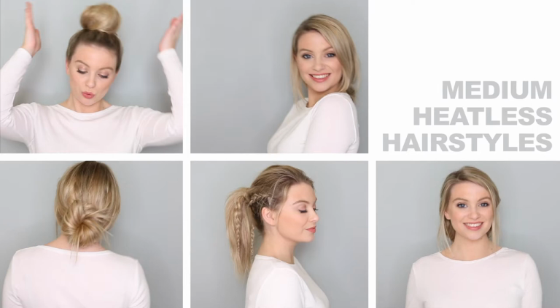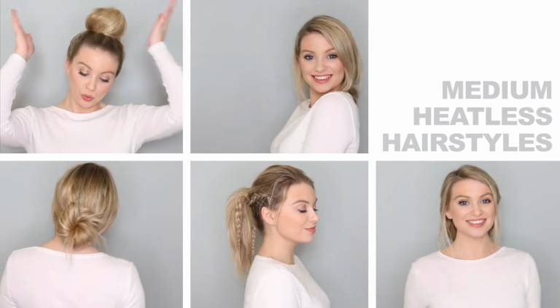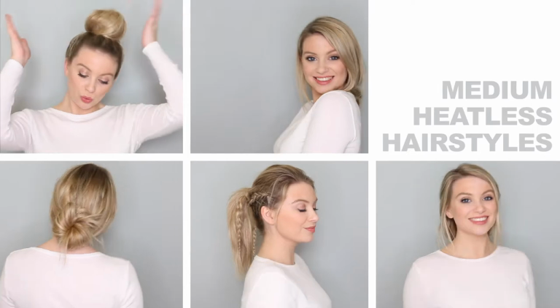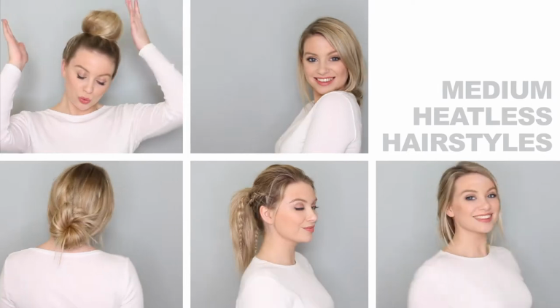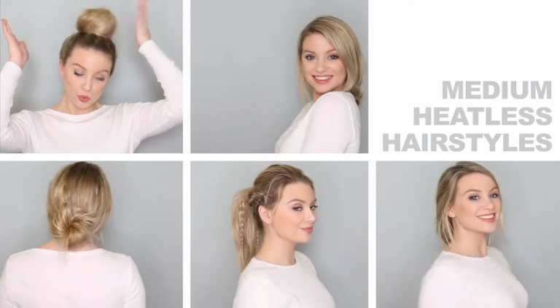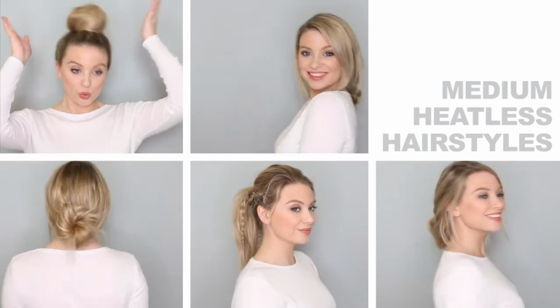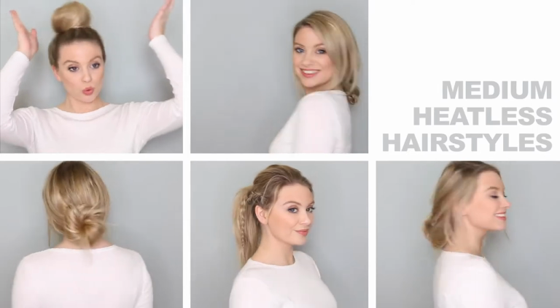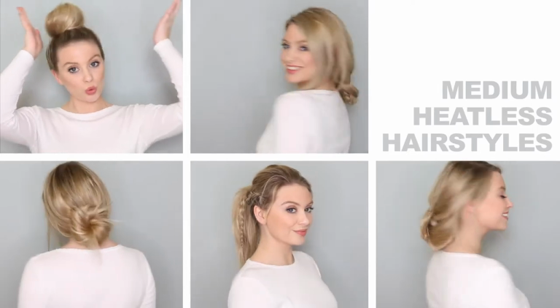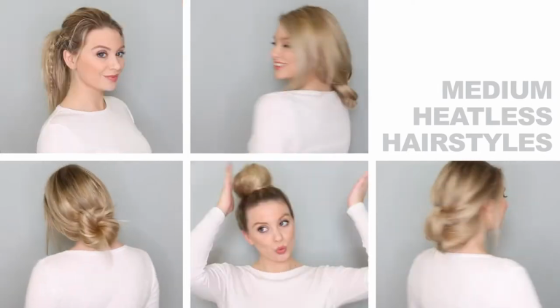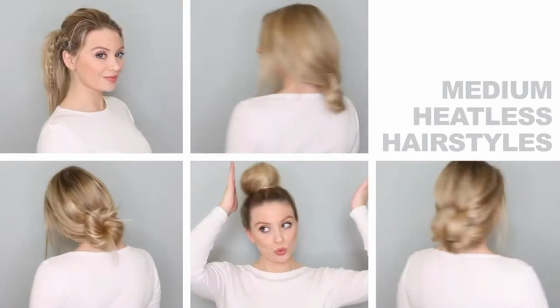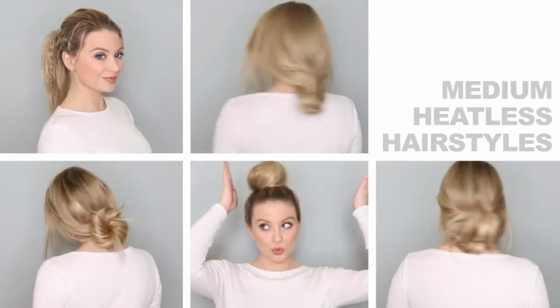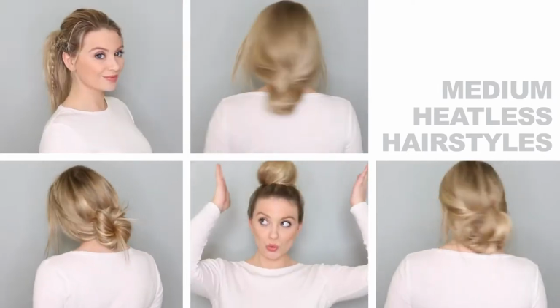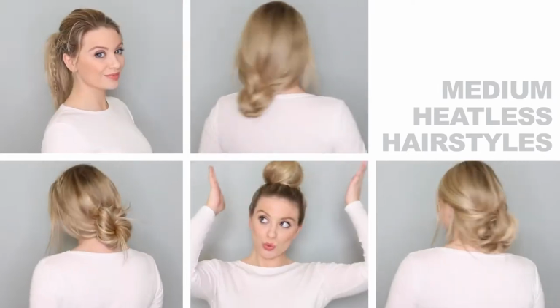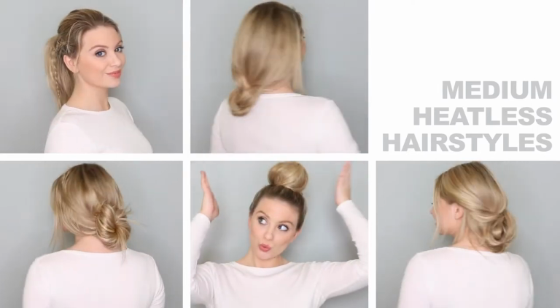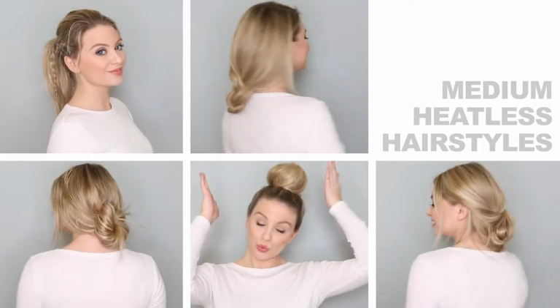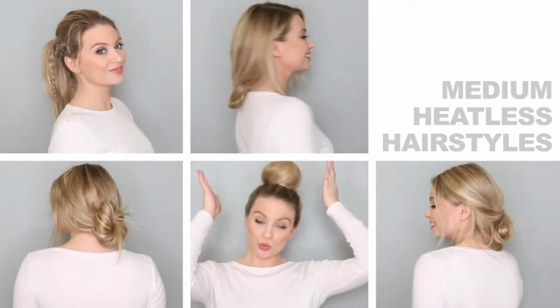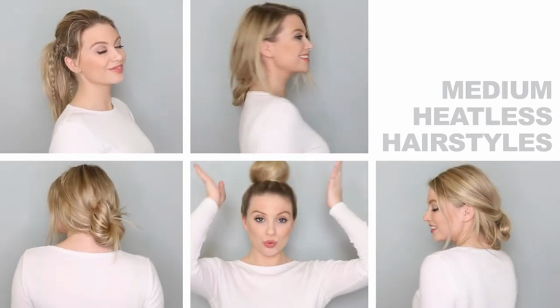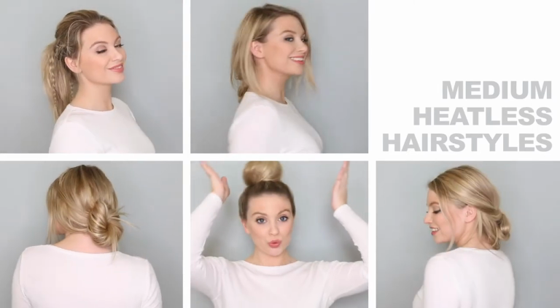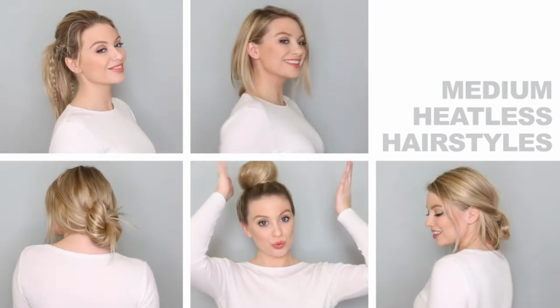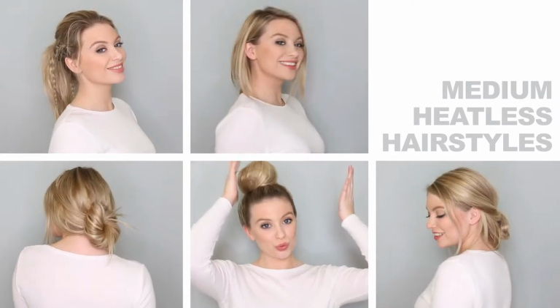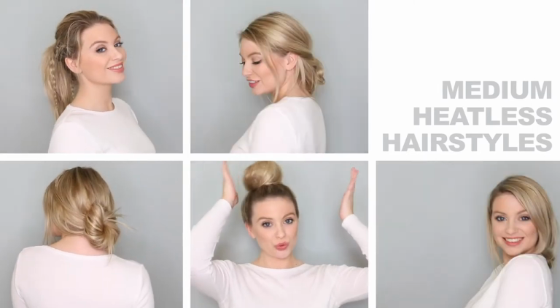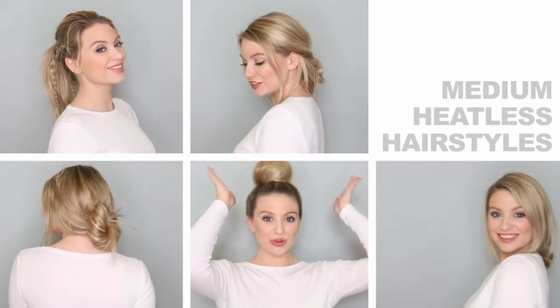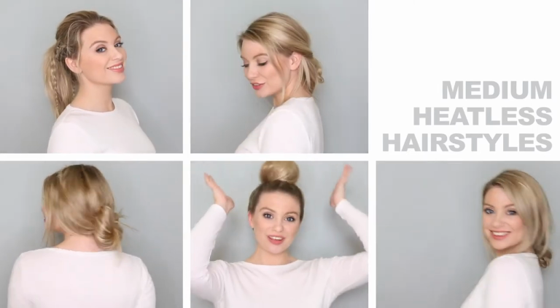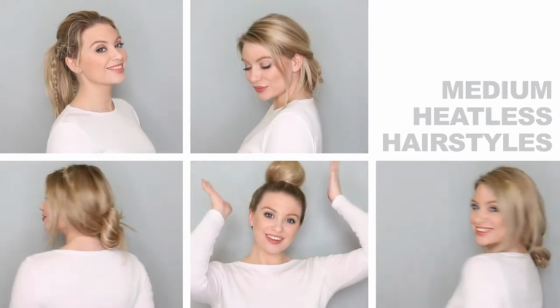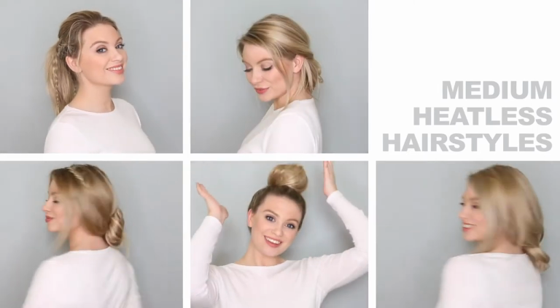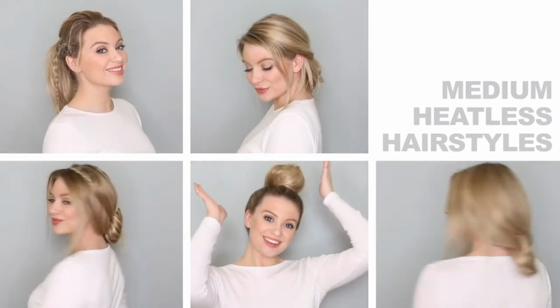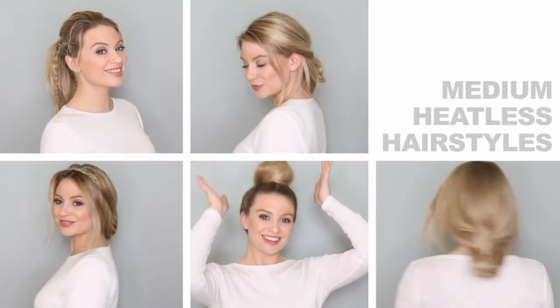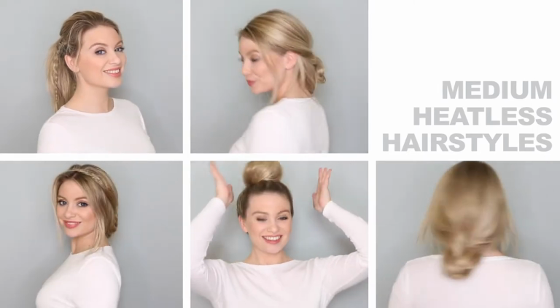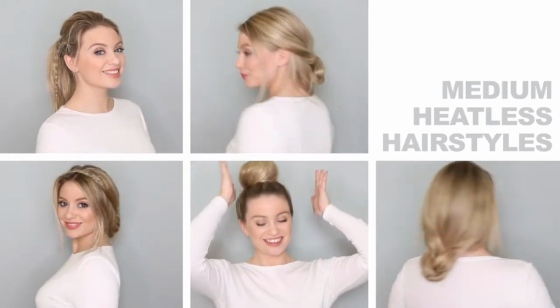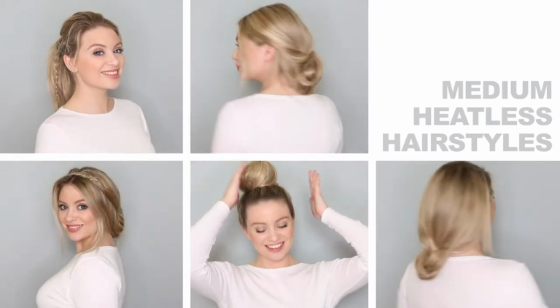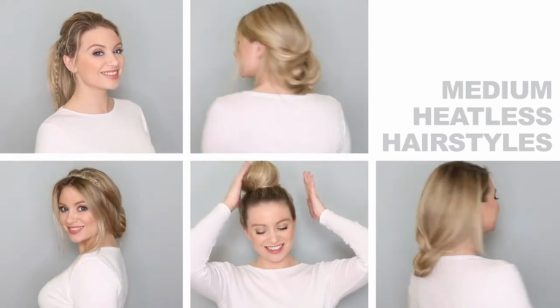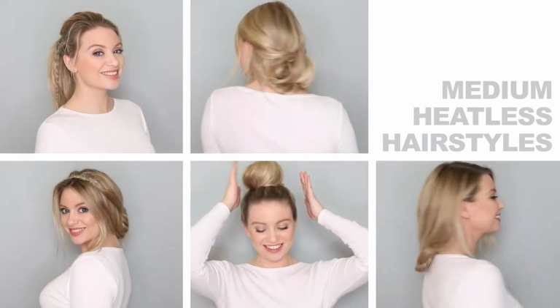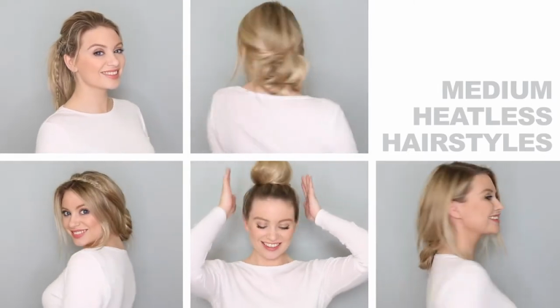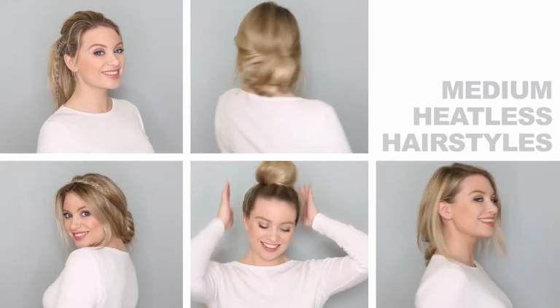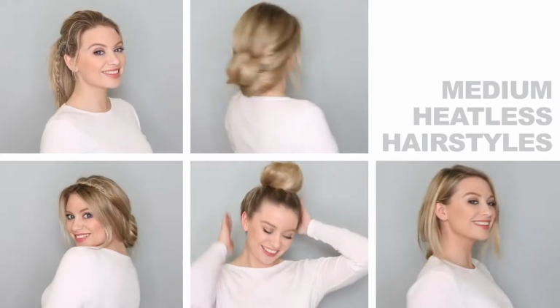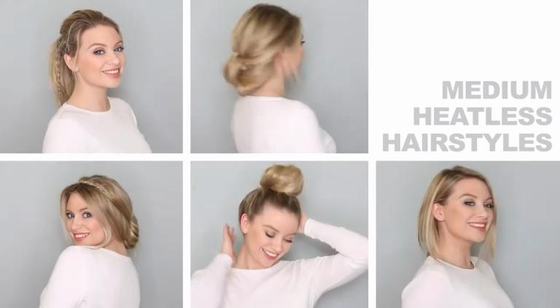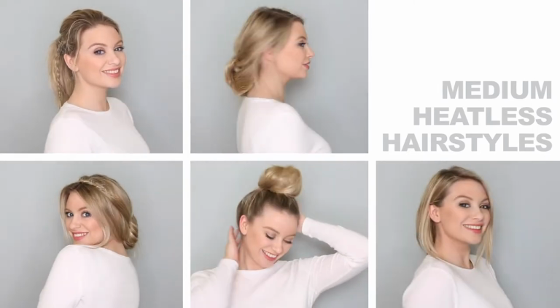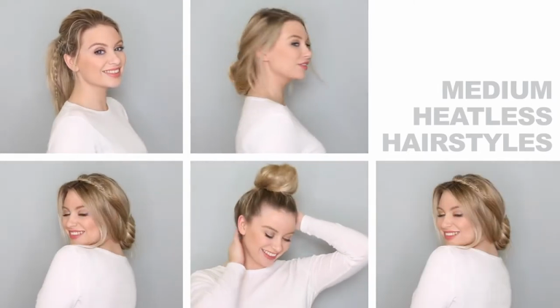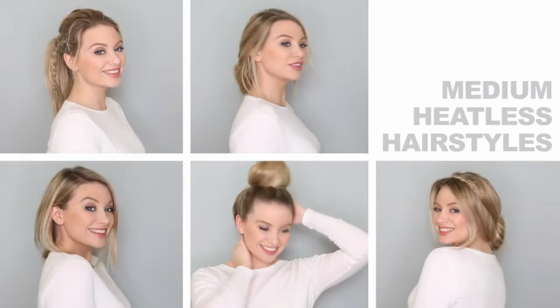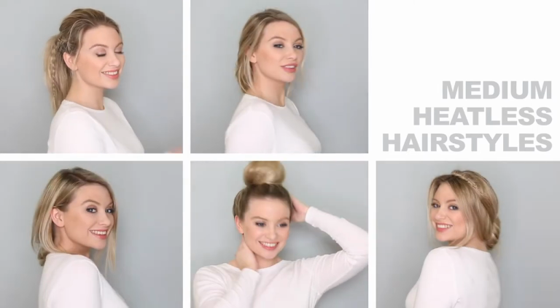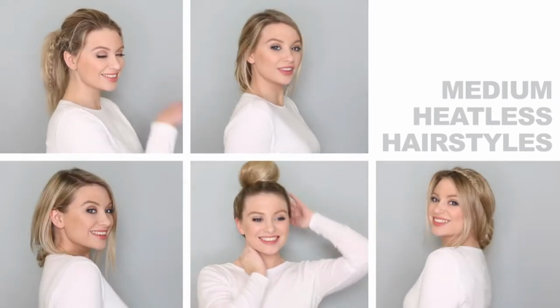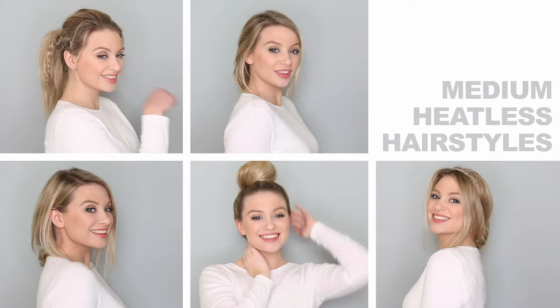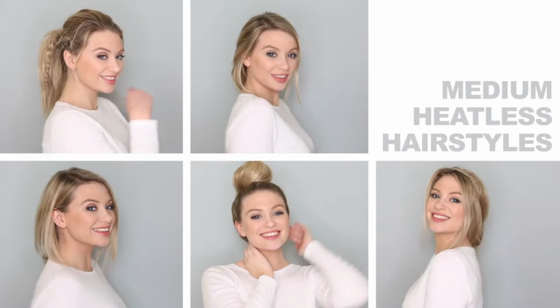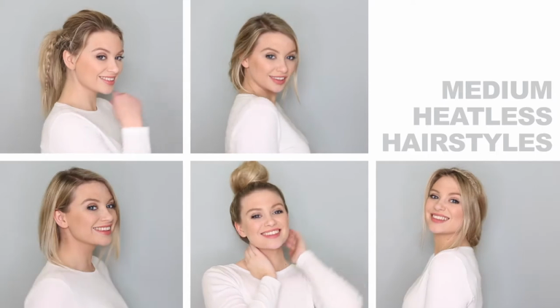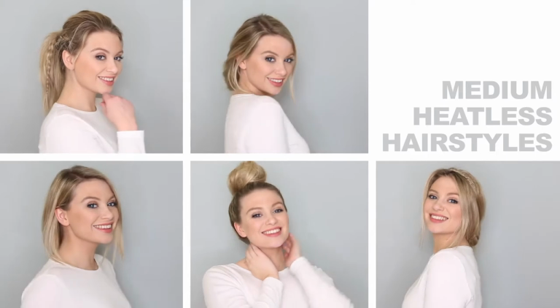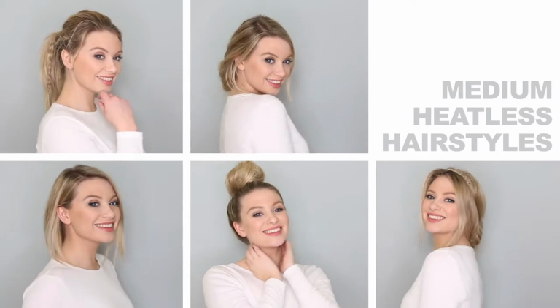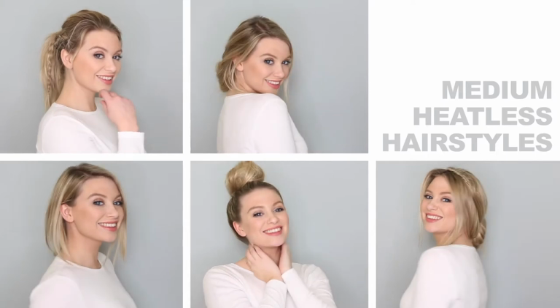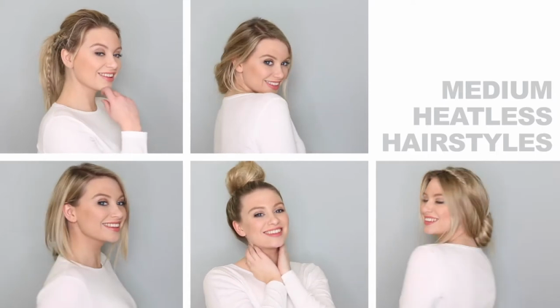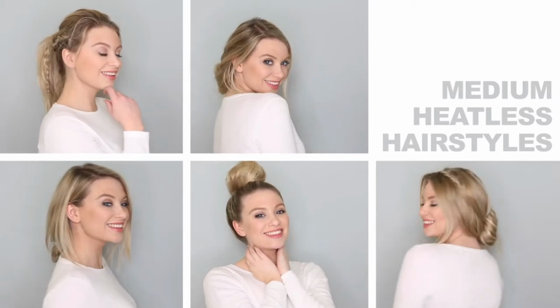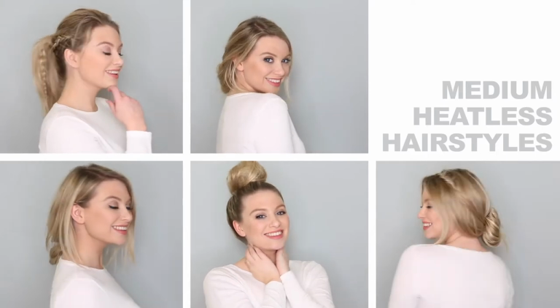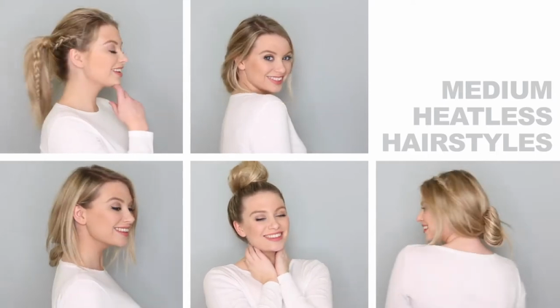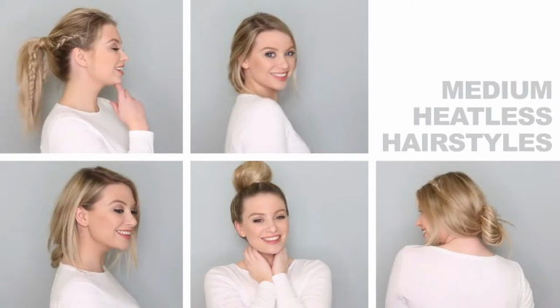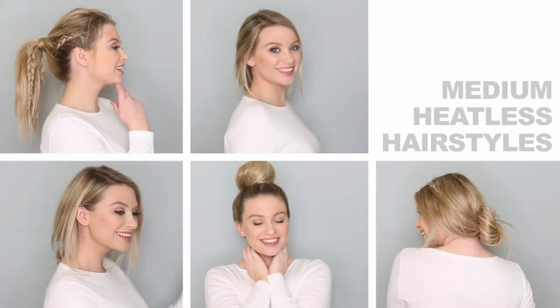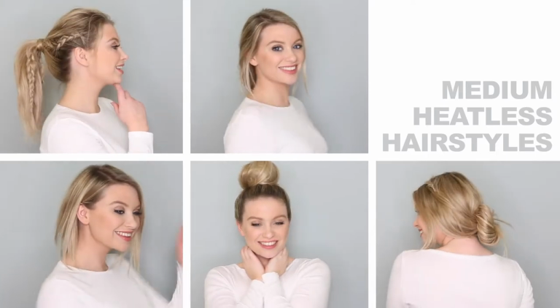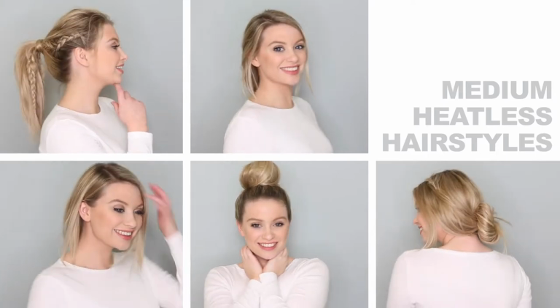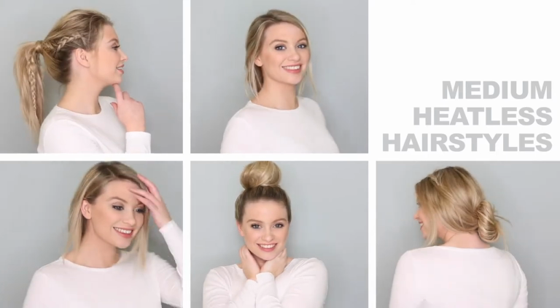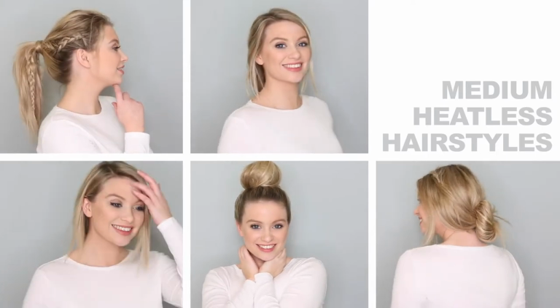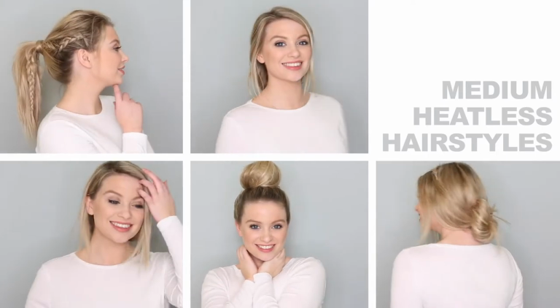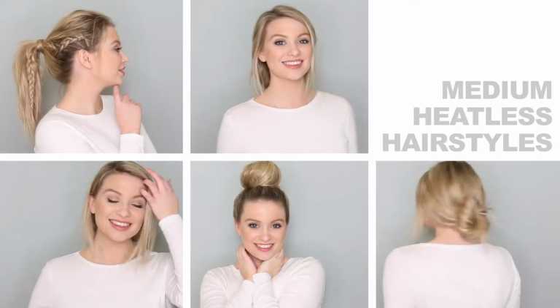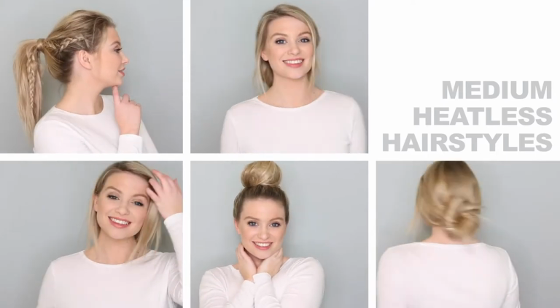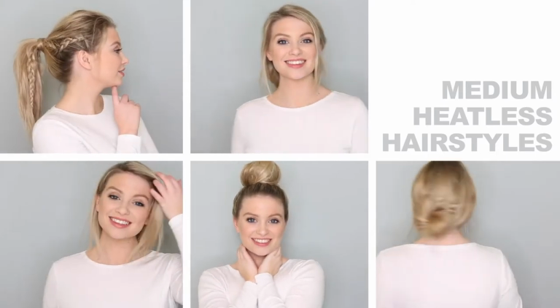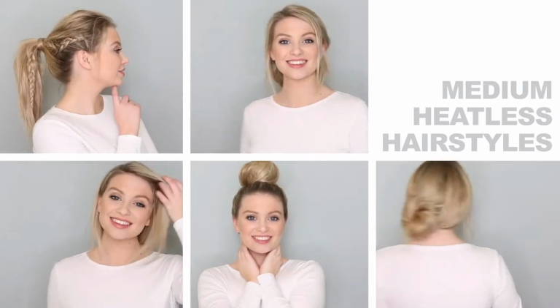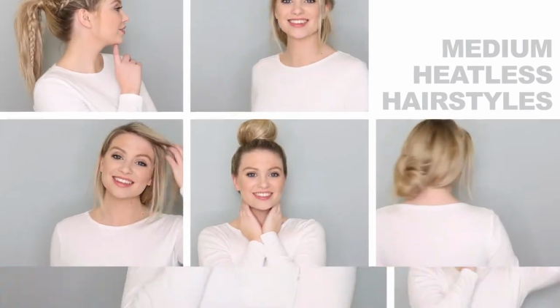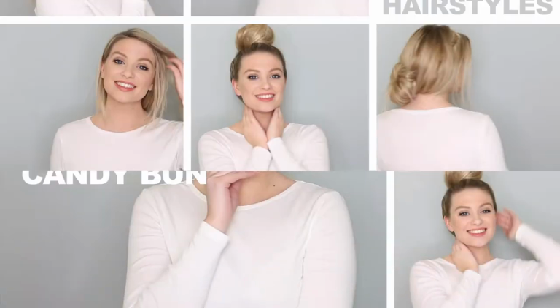Hey guys, welcome to the Milk and Blush channel. This week's video is all about heatless hairstyles that are perfect for medium length hair. Let's get straight into it.